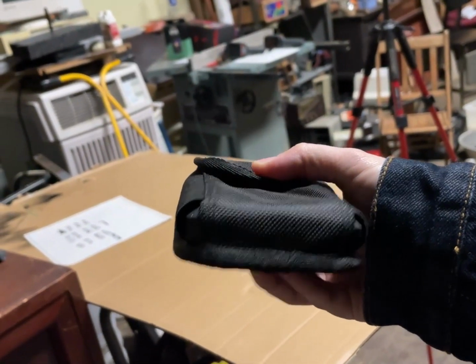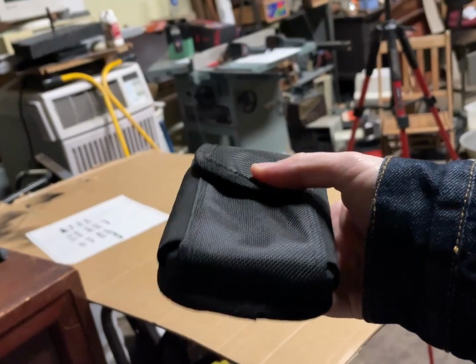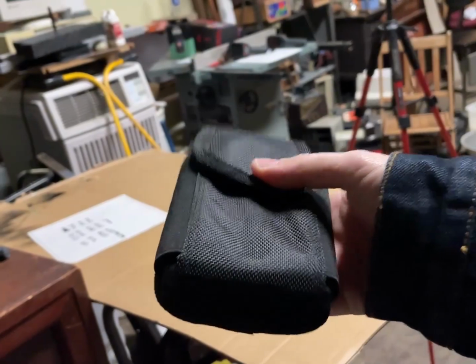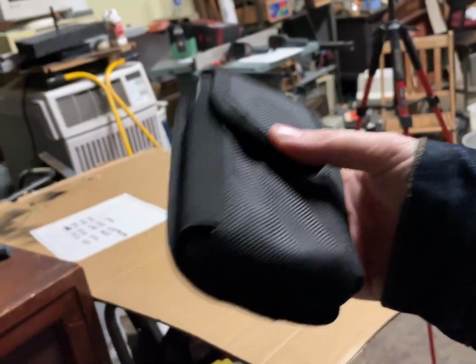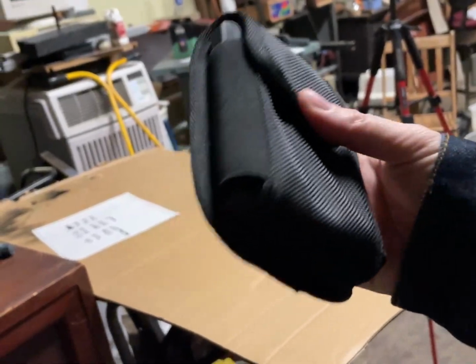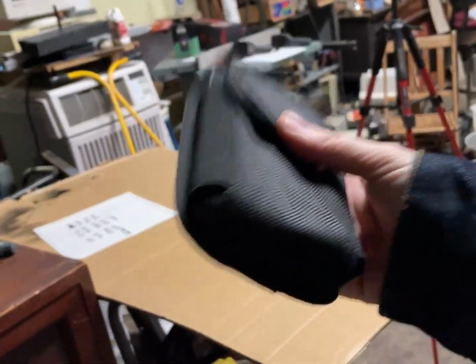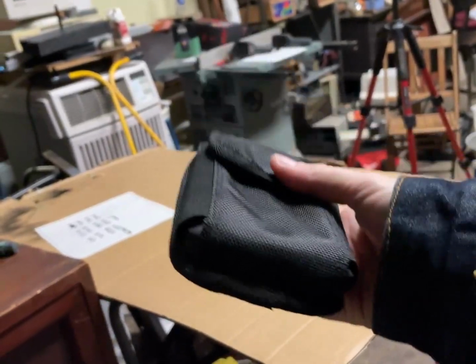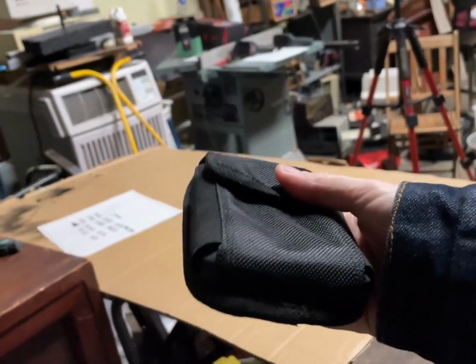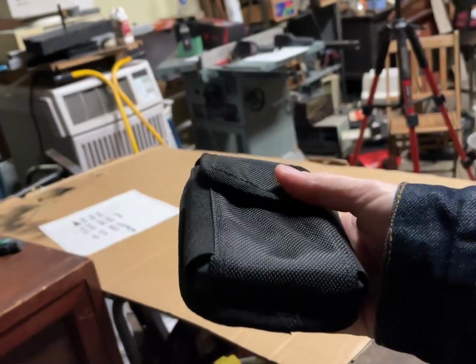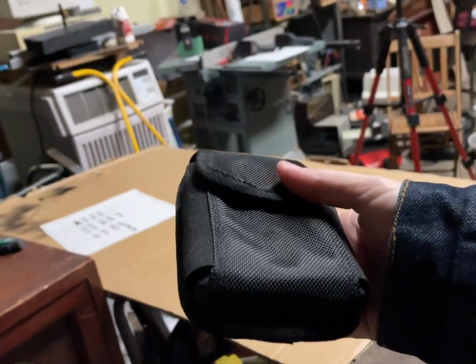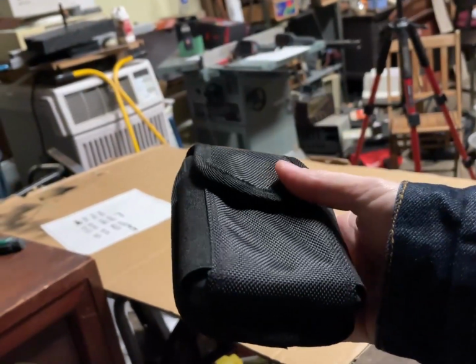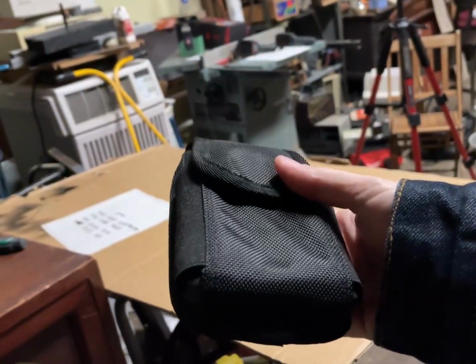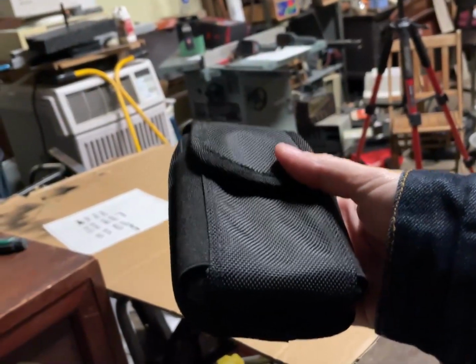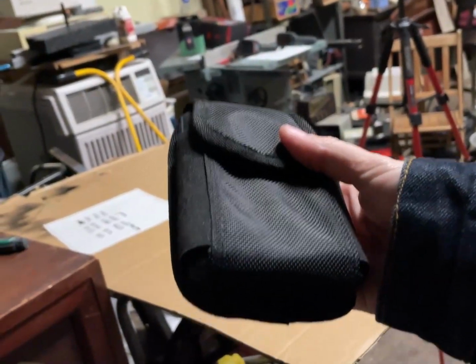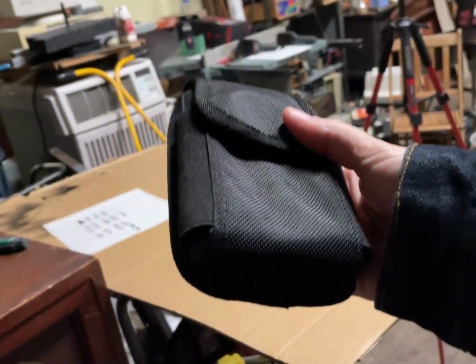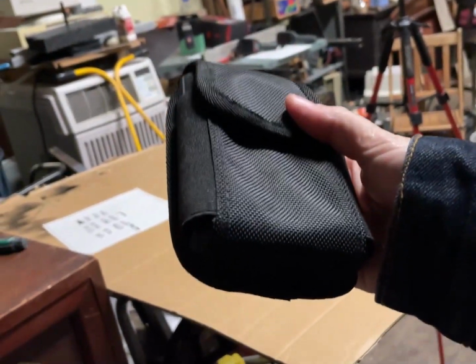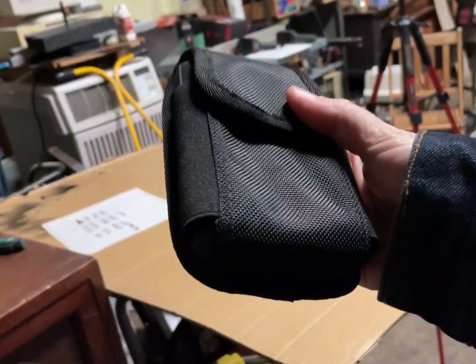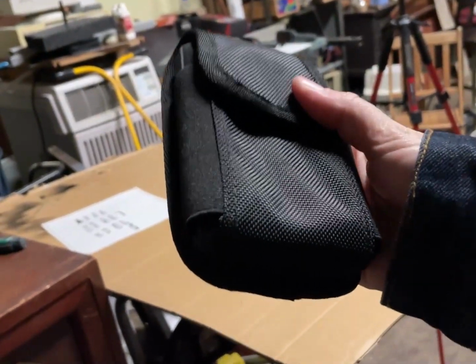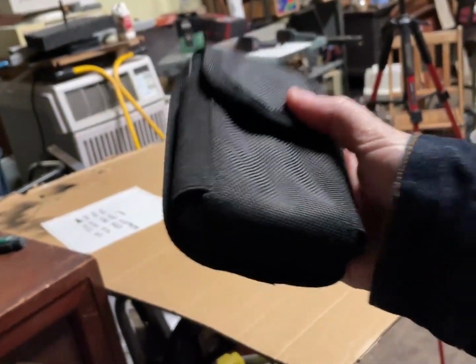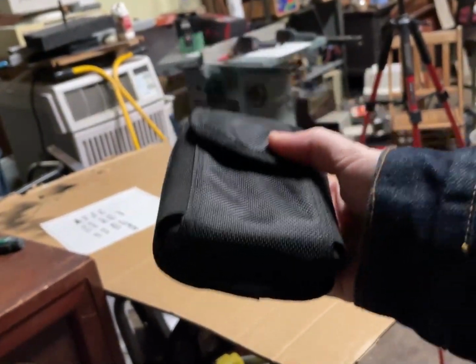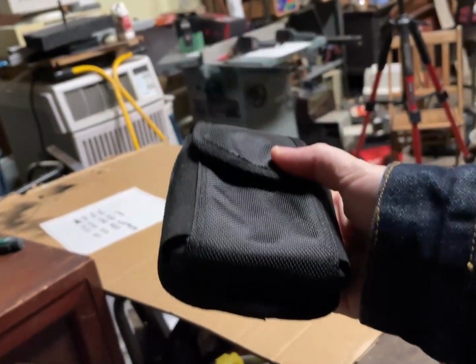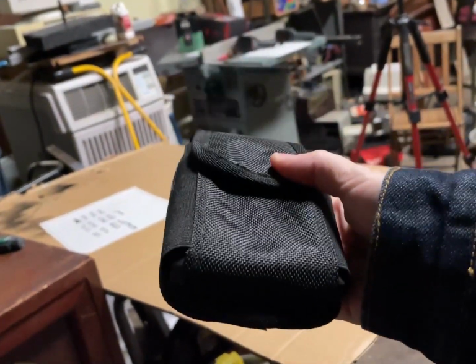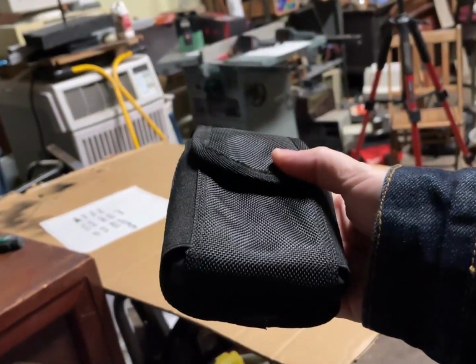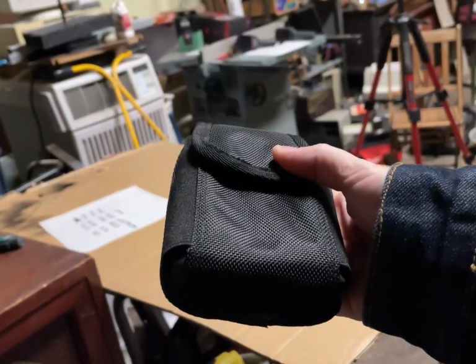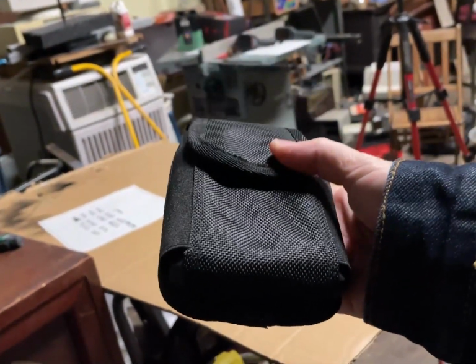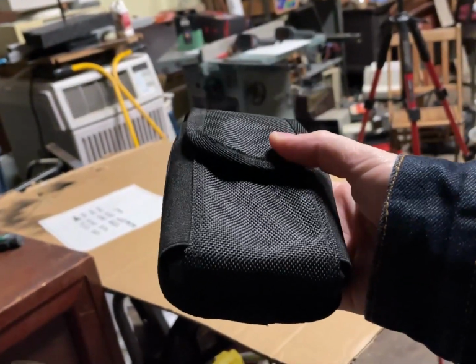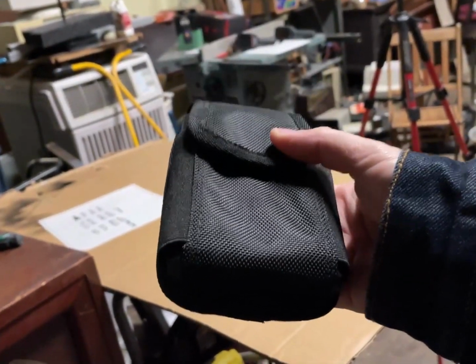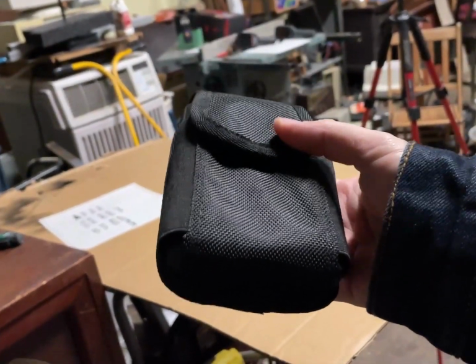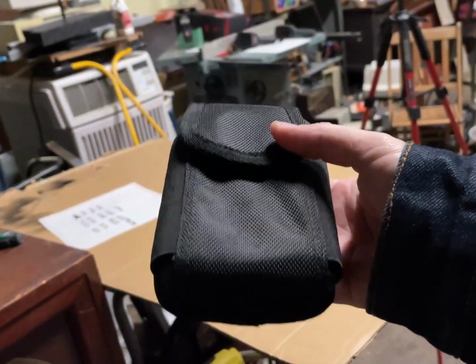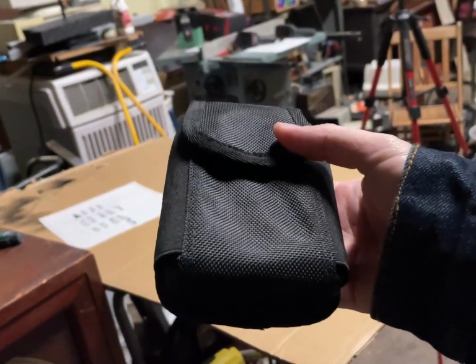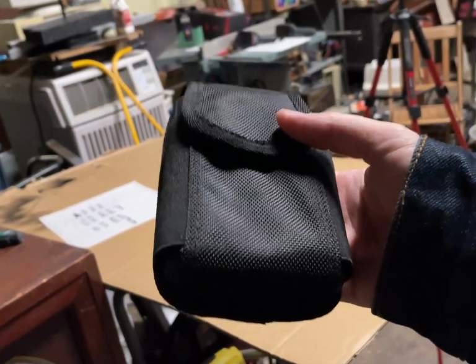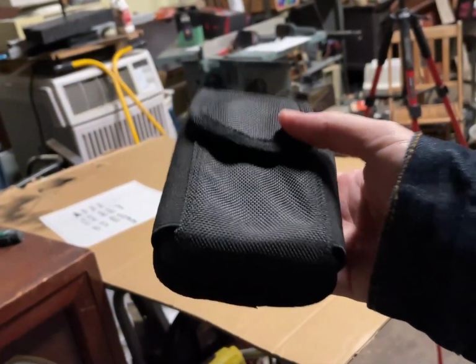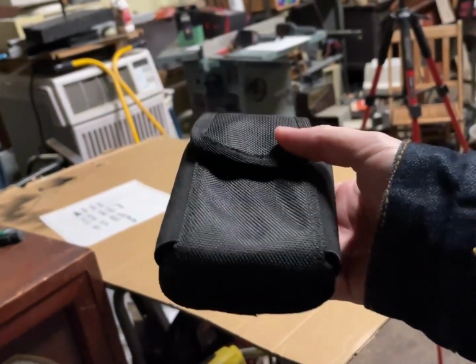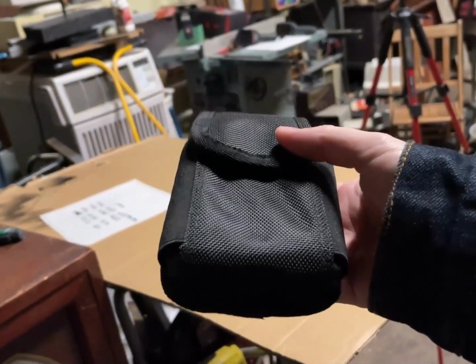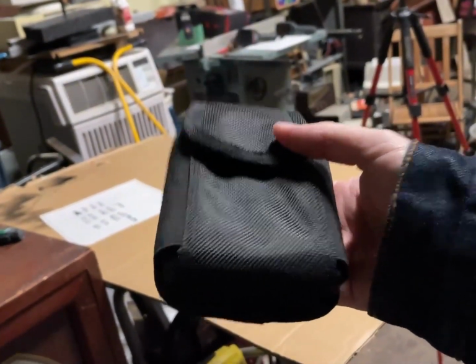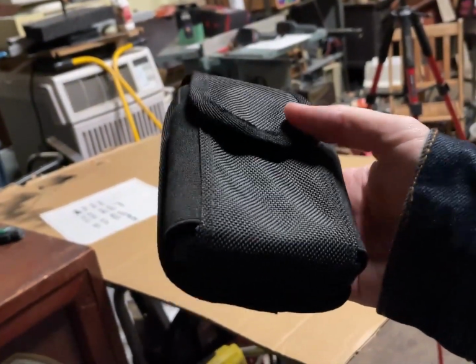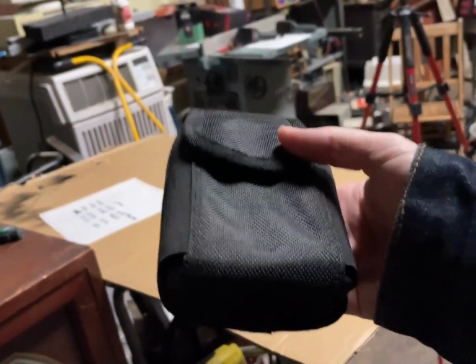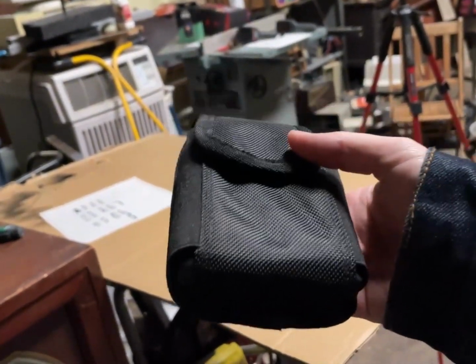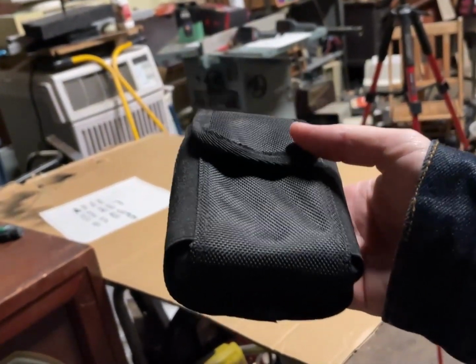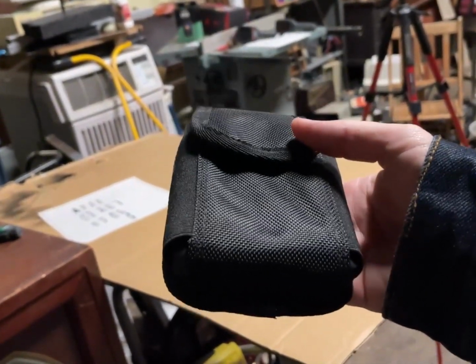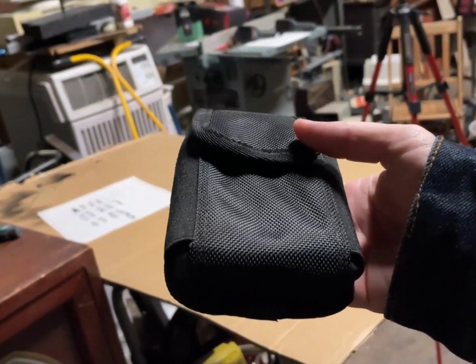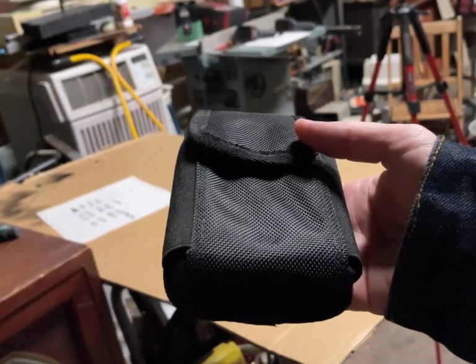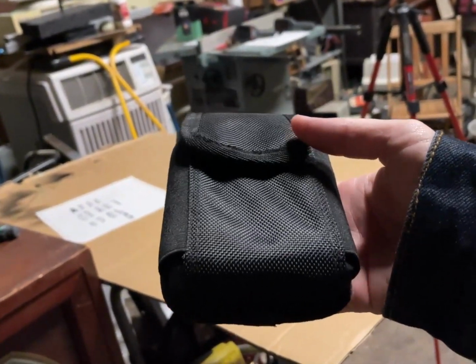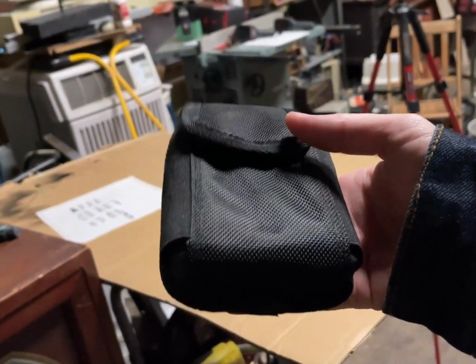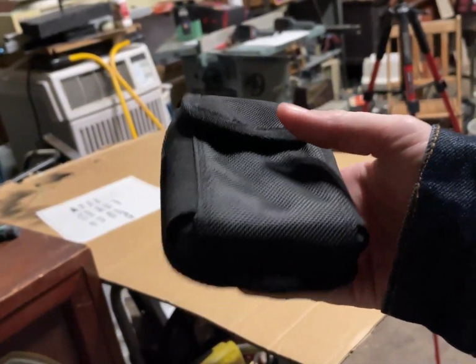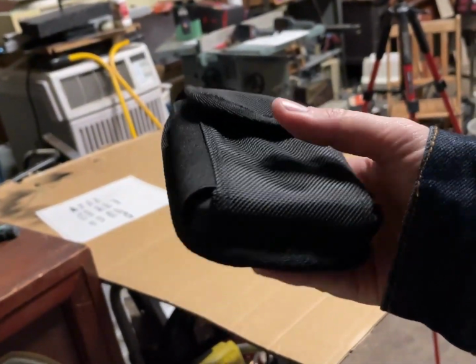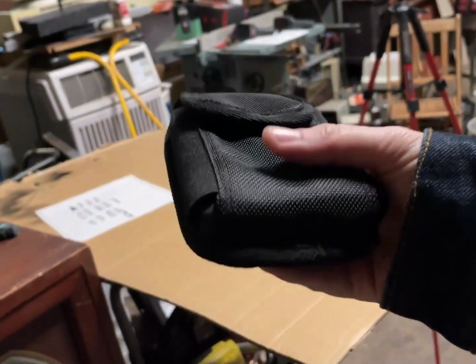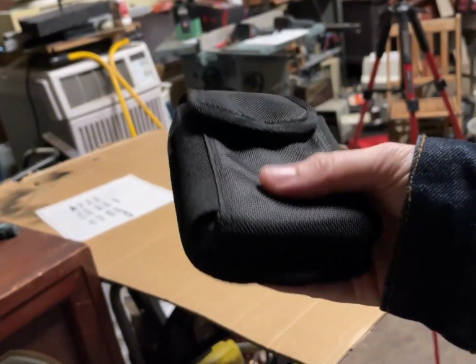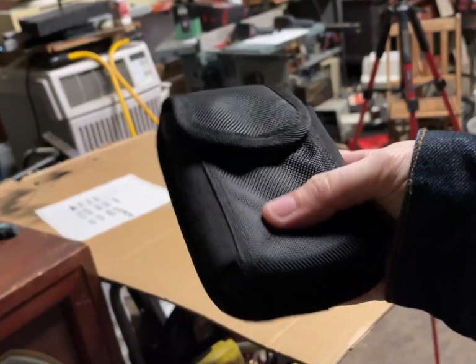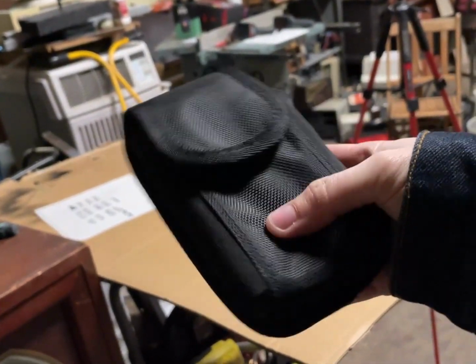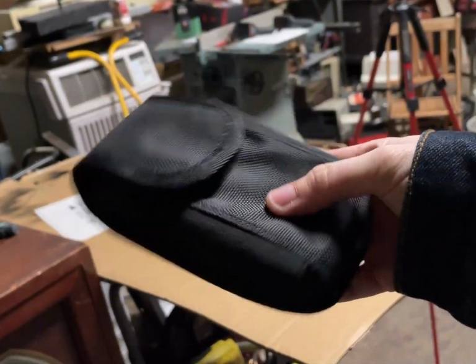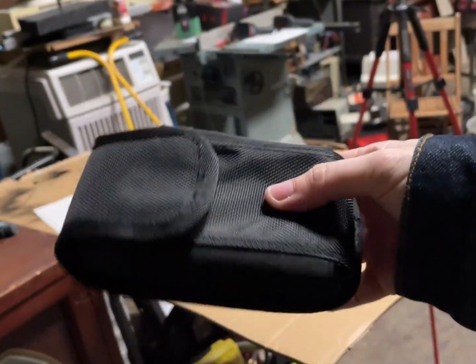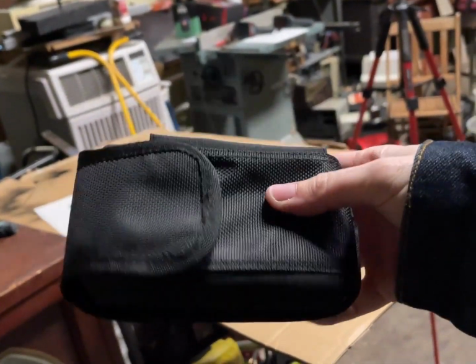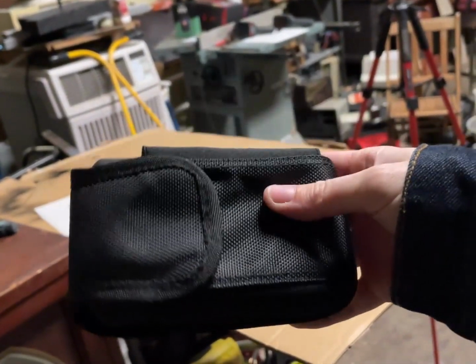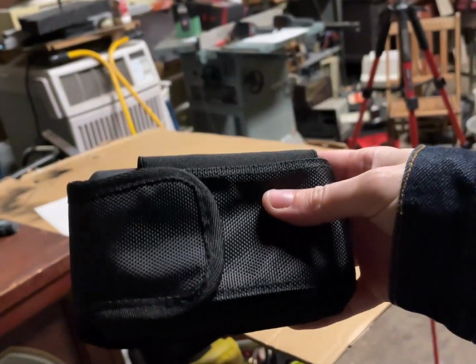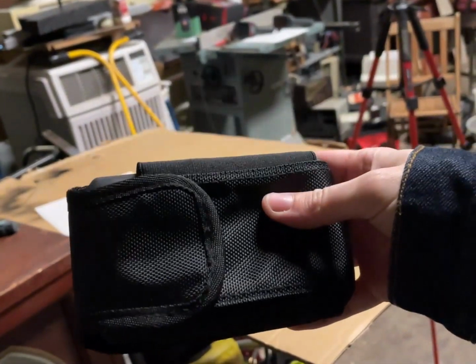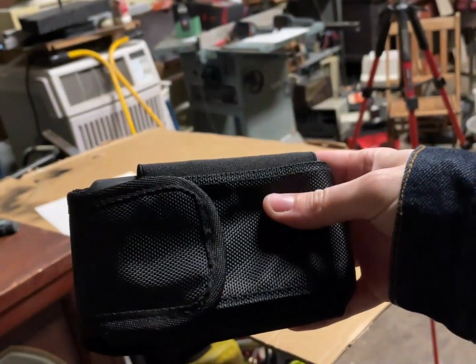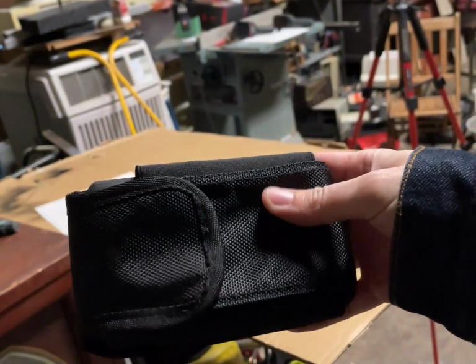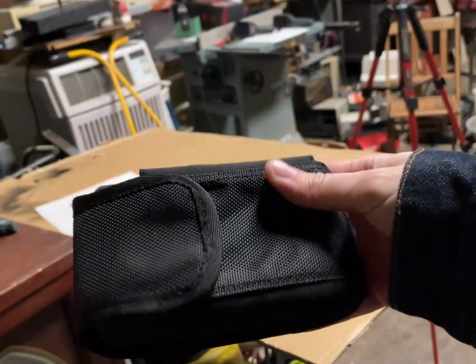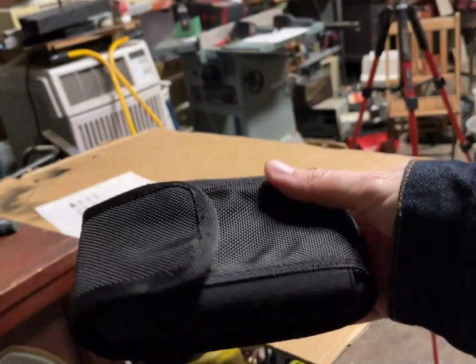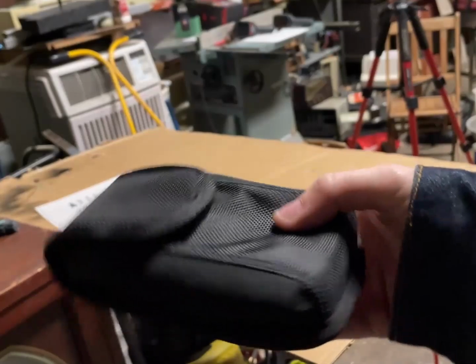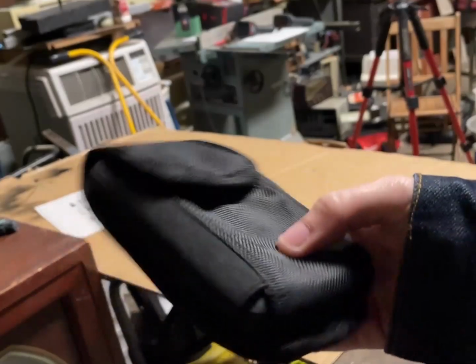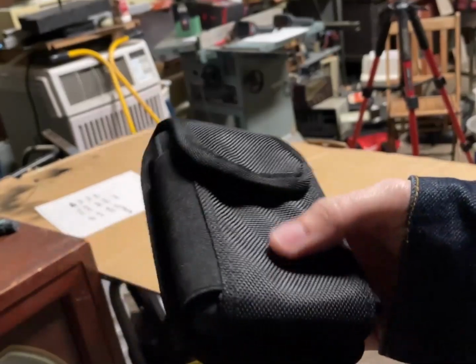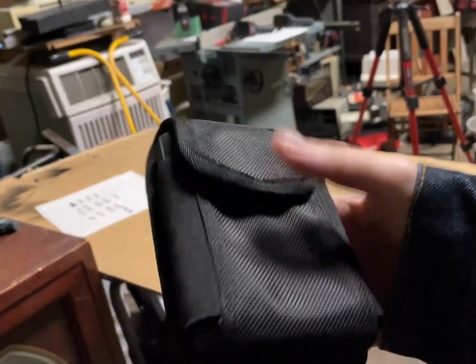My friend Gabe, who runs the channel Saved for Parts, has one kind of like this, and I thought it was an interesting form factor.